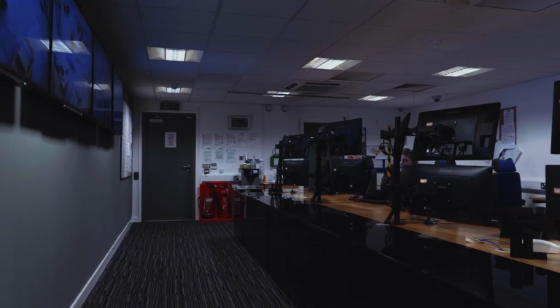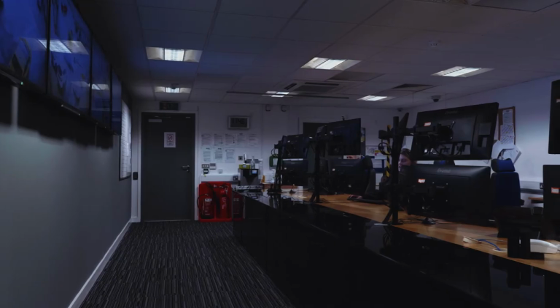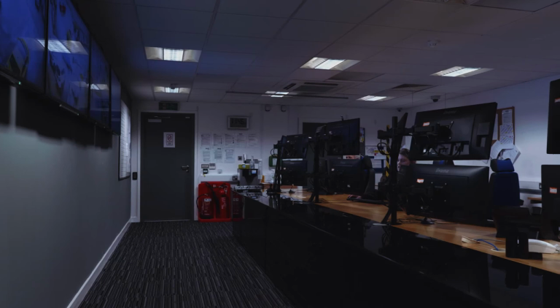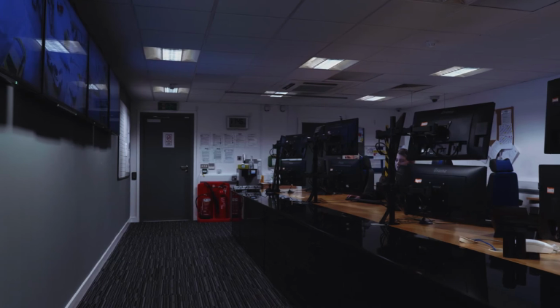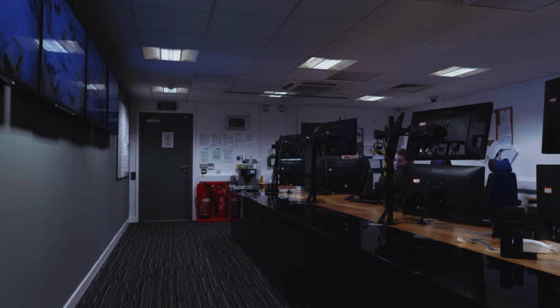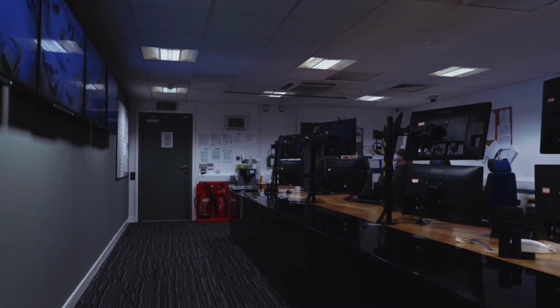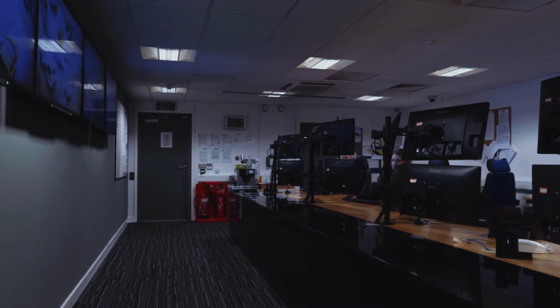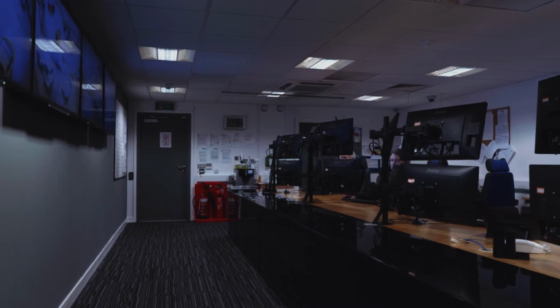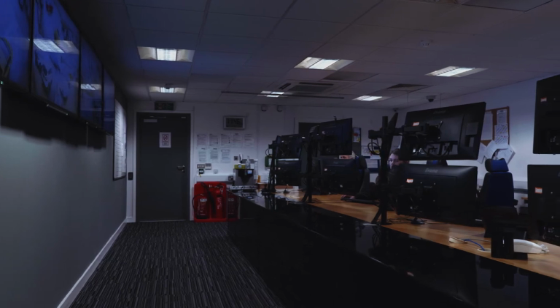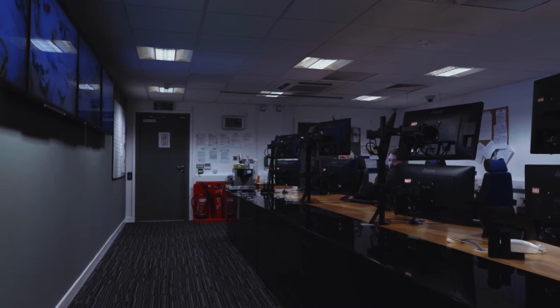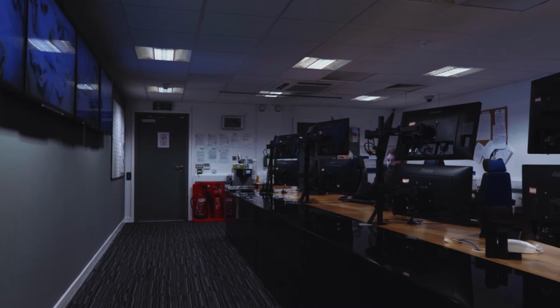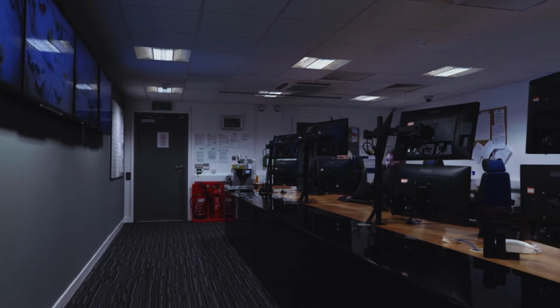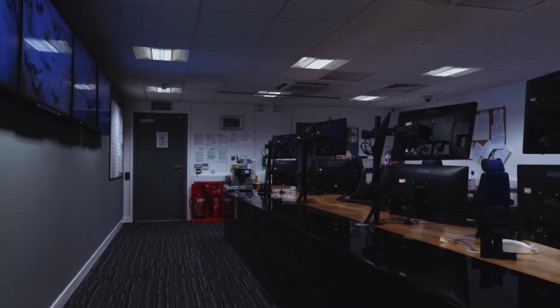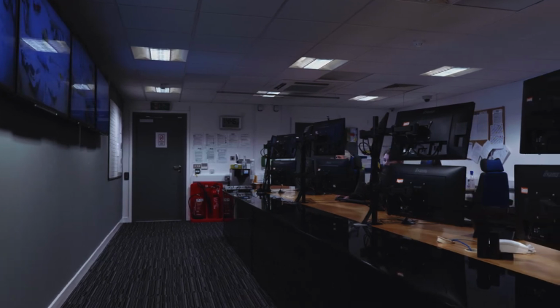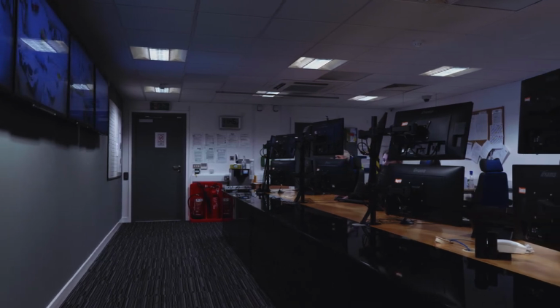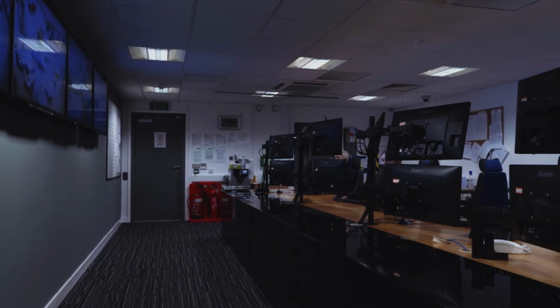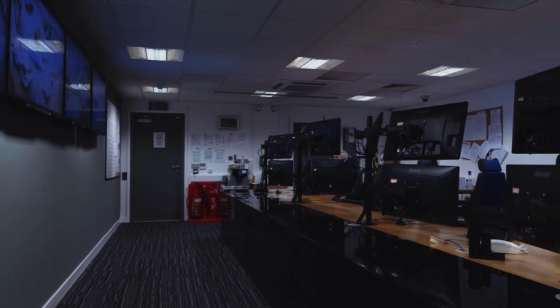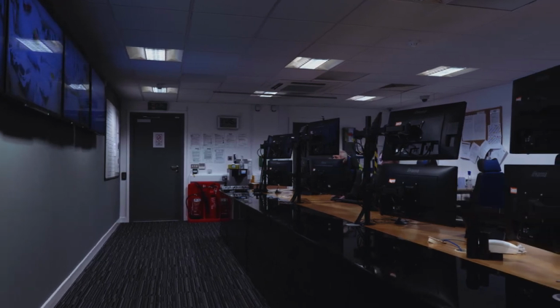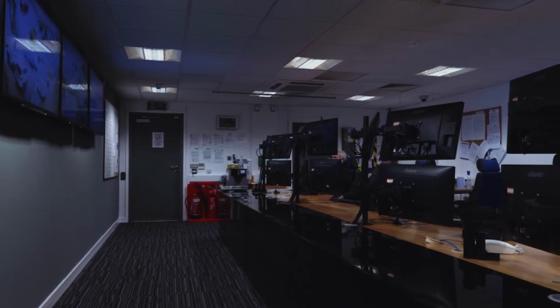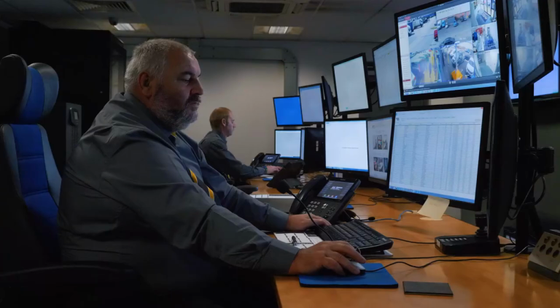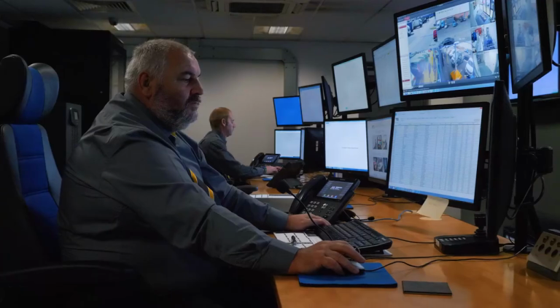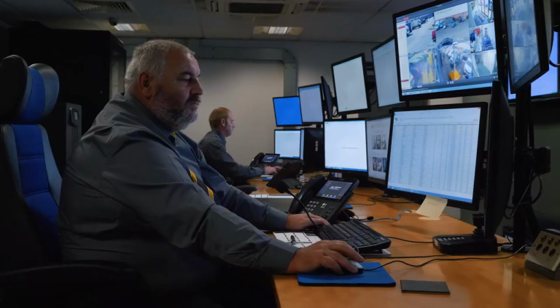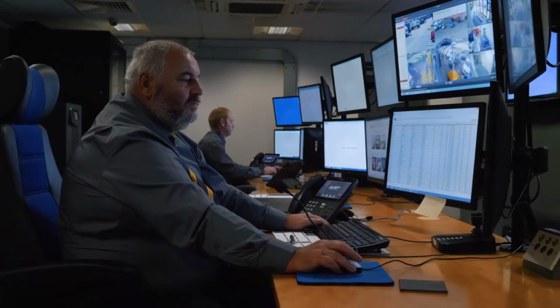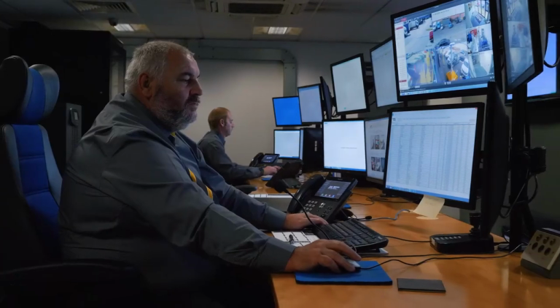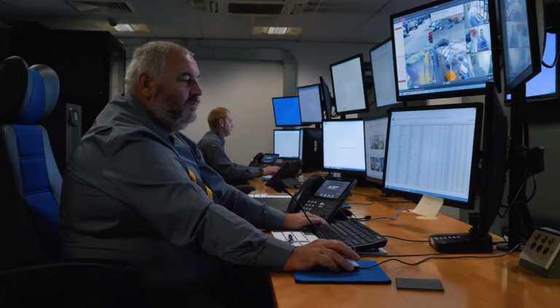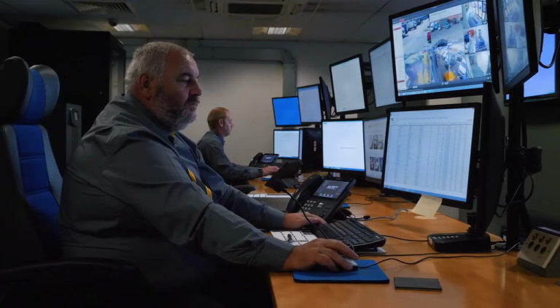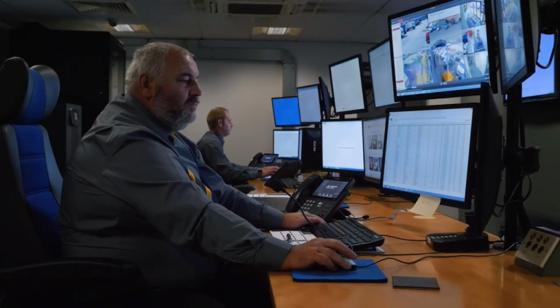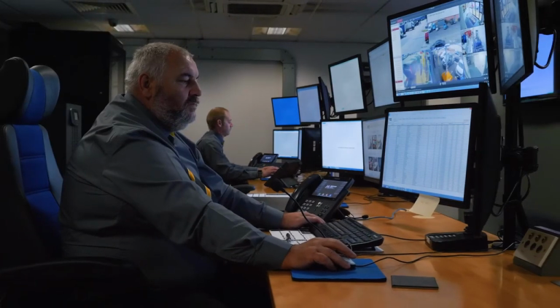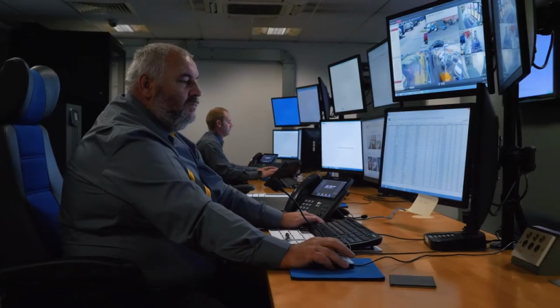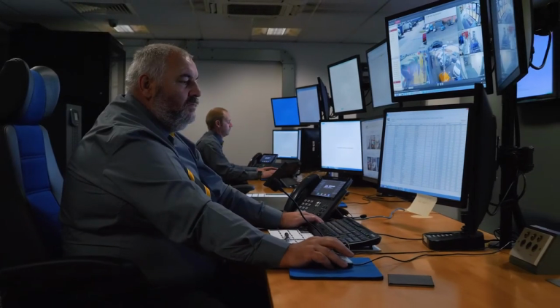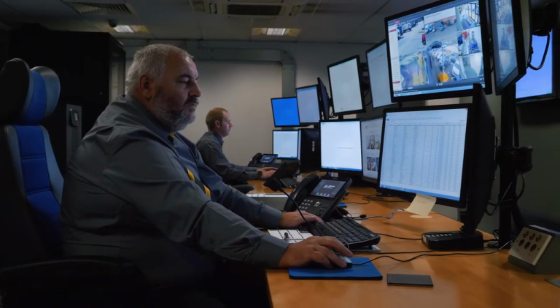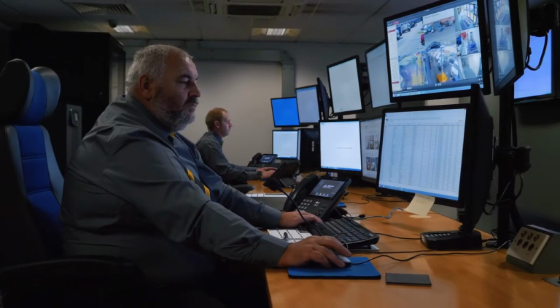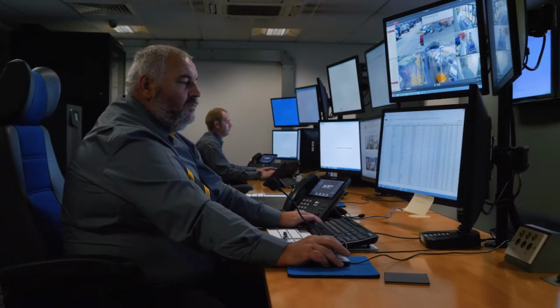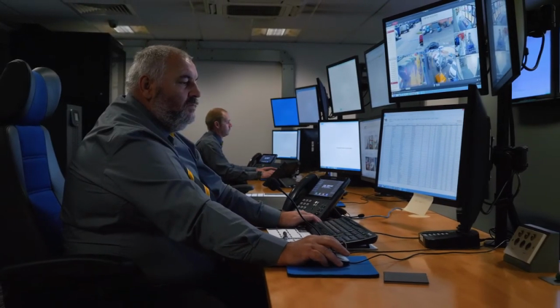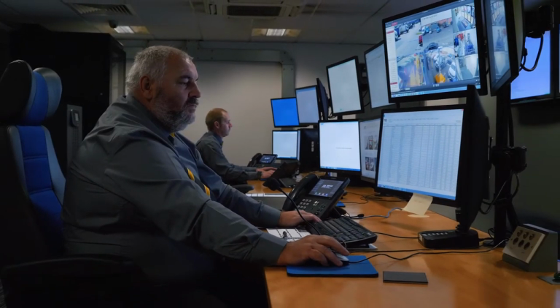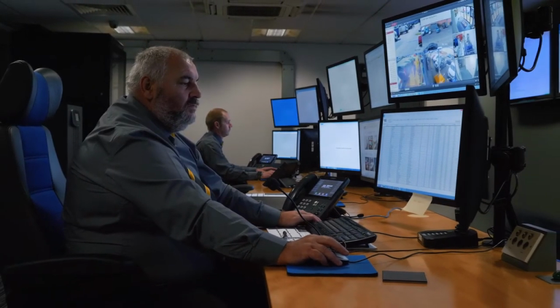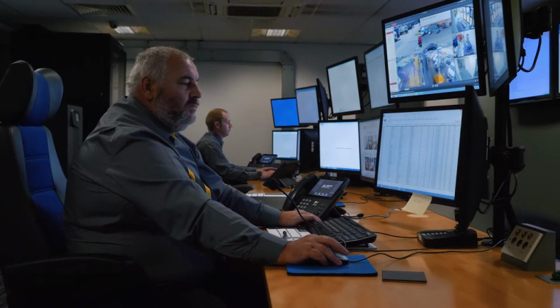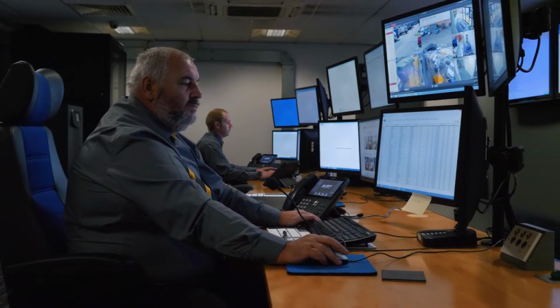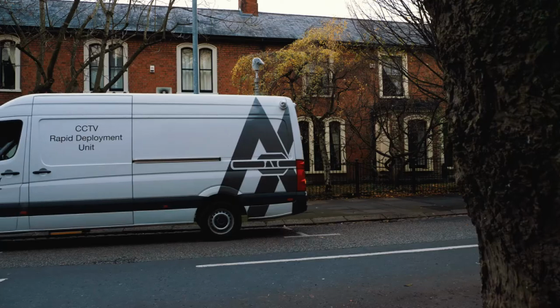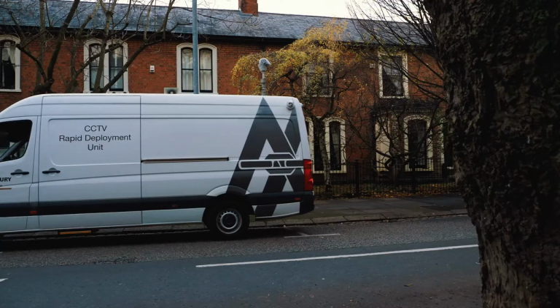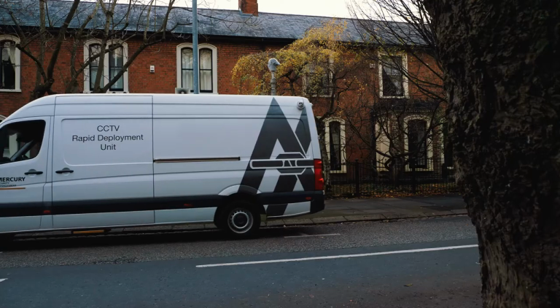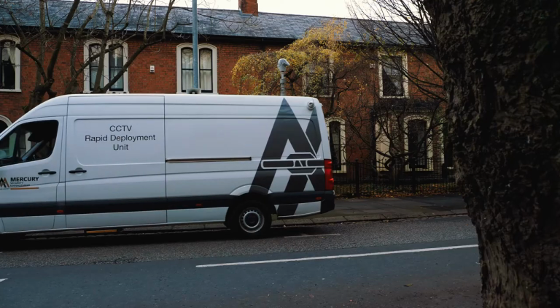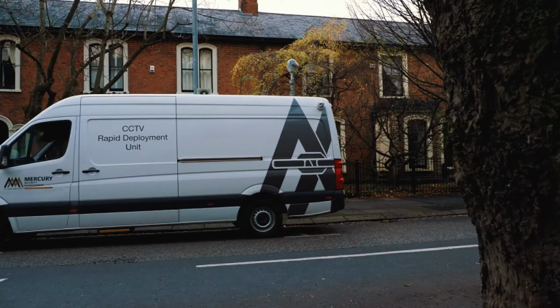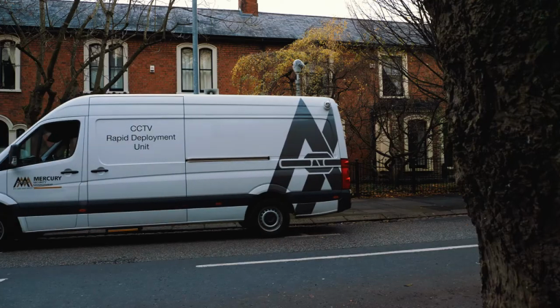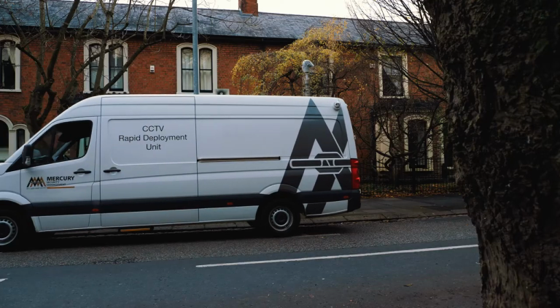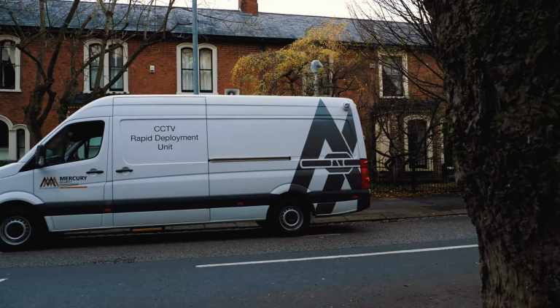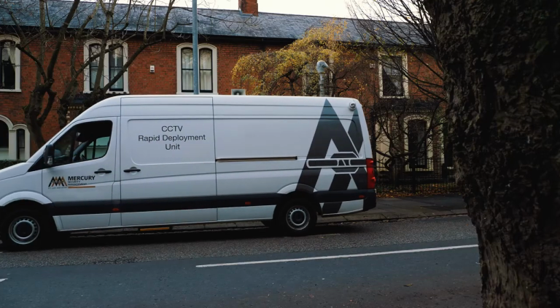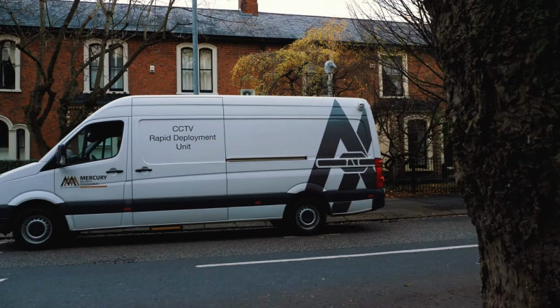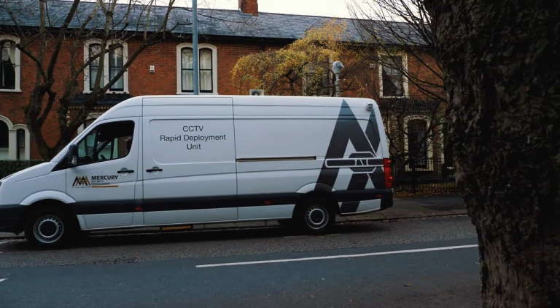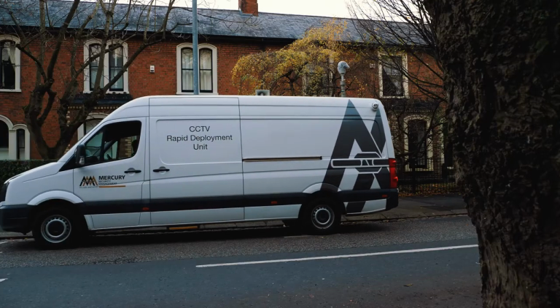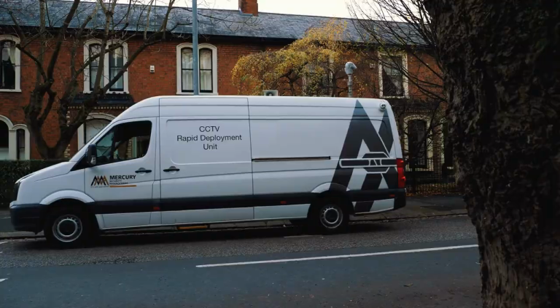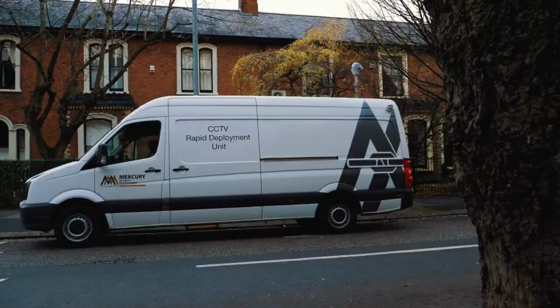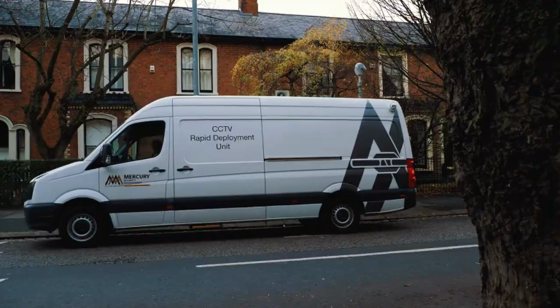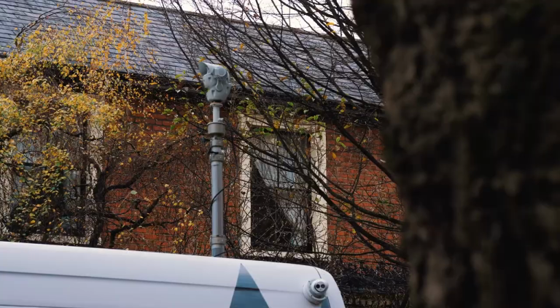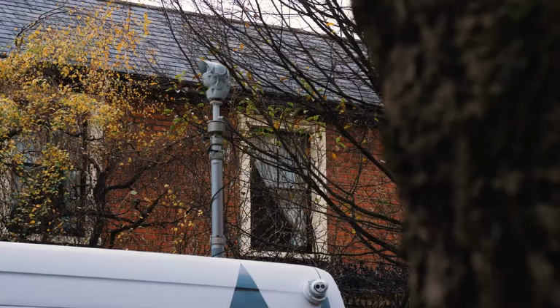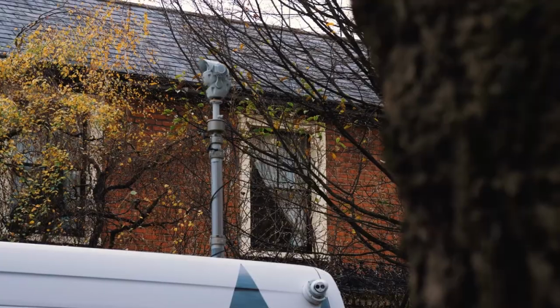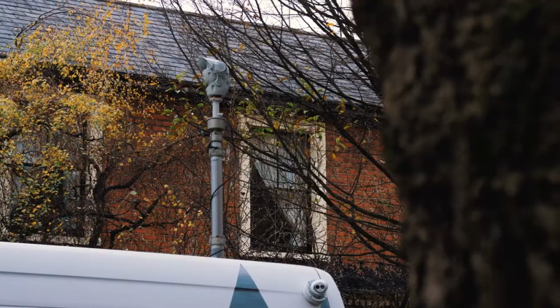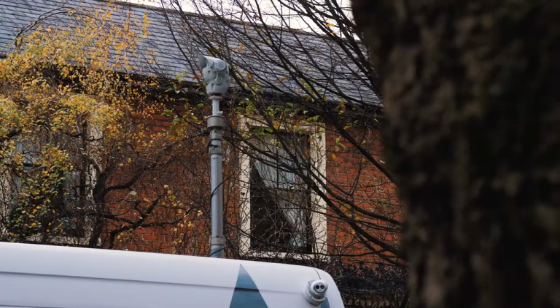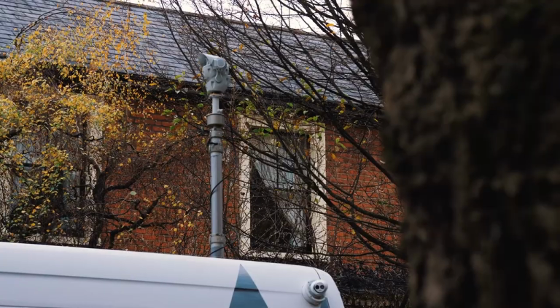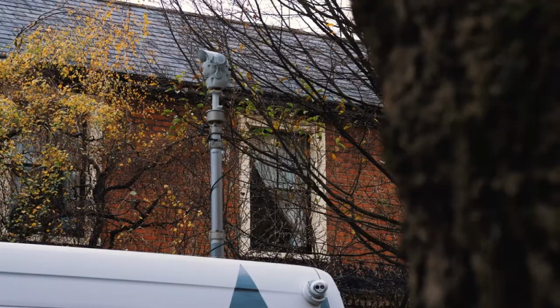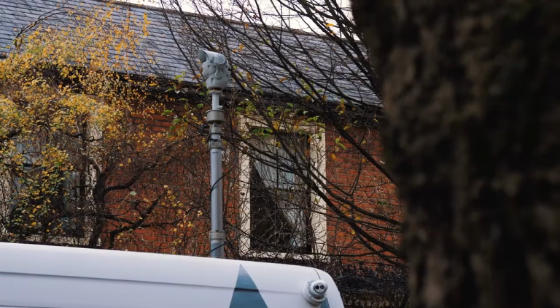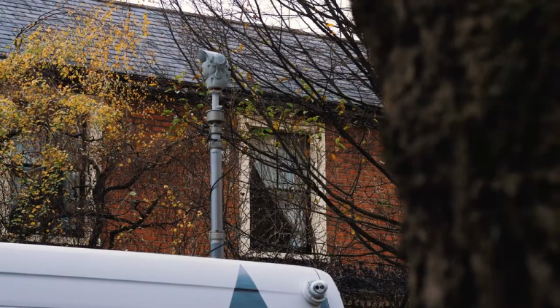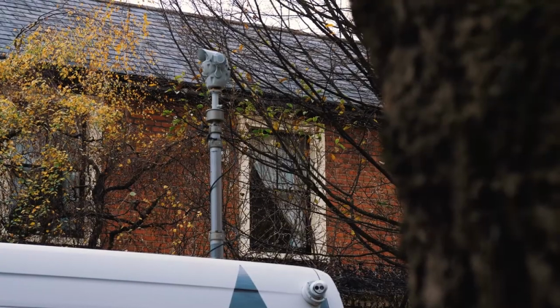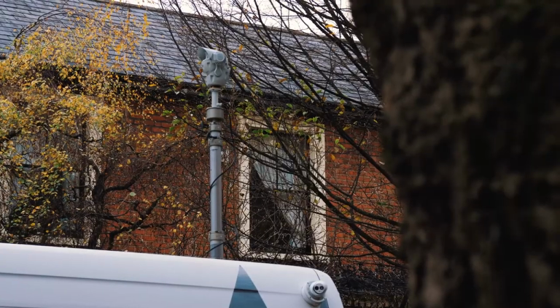The entire vehicle is wirelessly linked to the Mercury Command & Control Monitoring Centre to ensure maximum efficiency and protection.